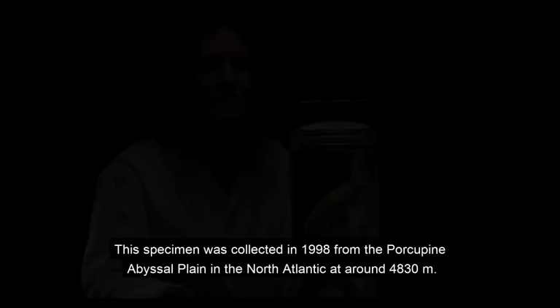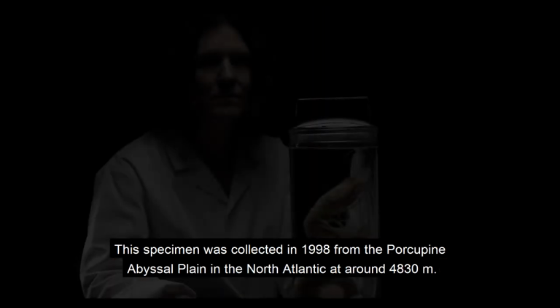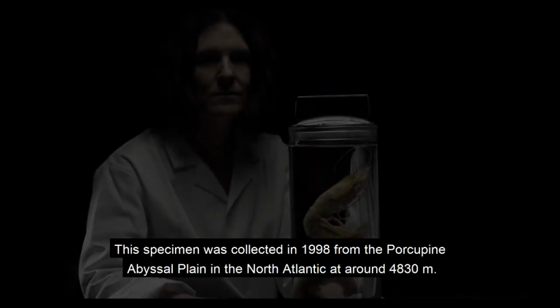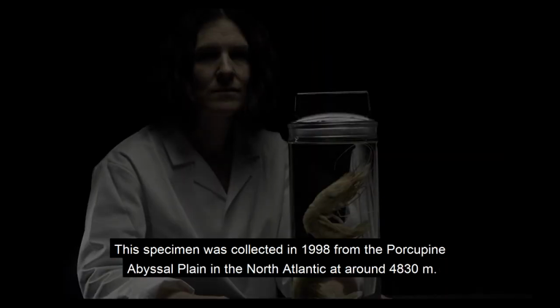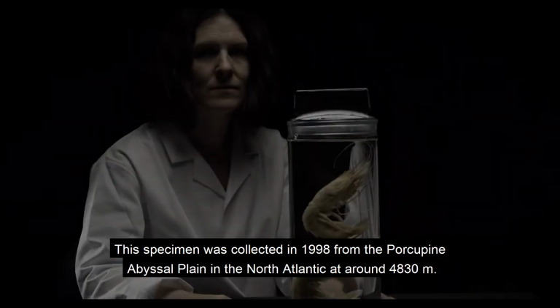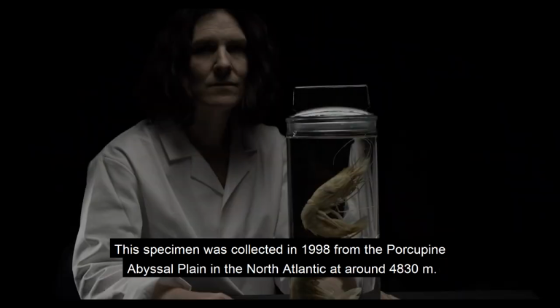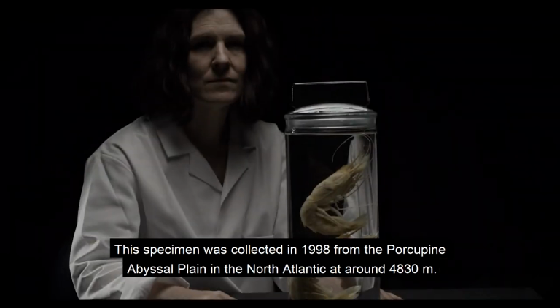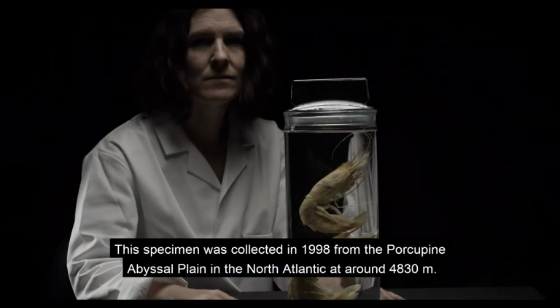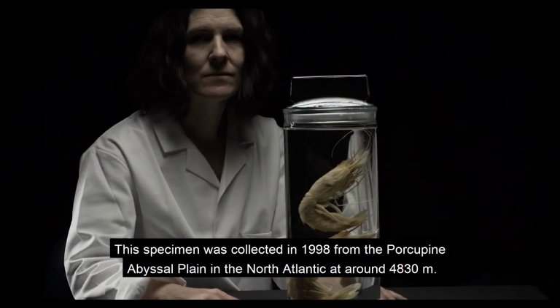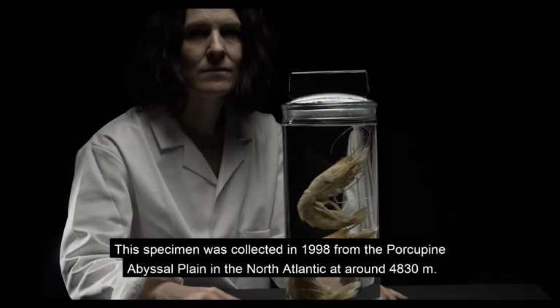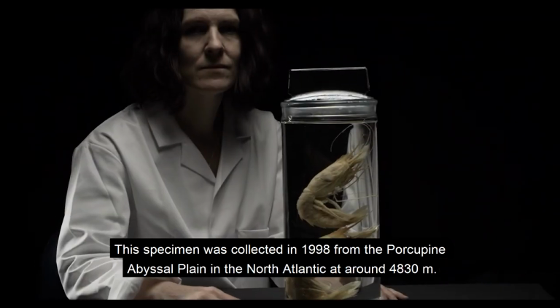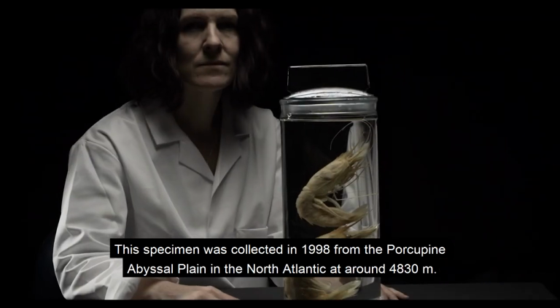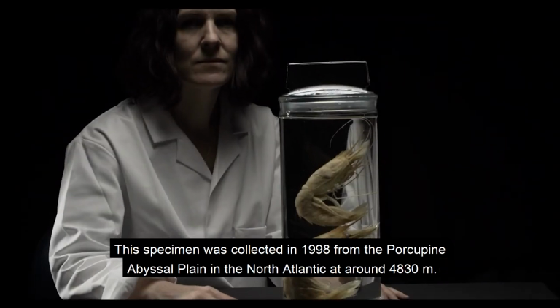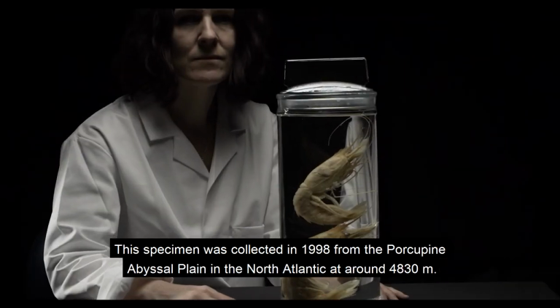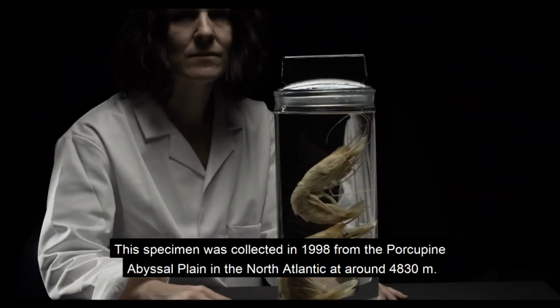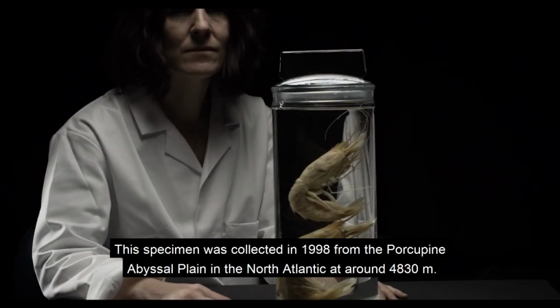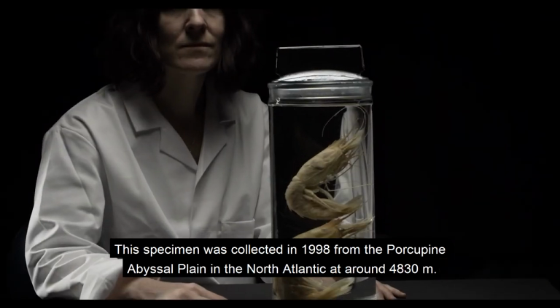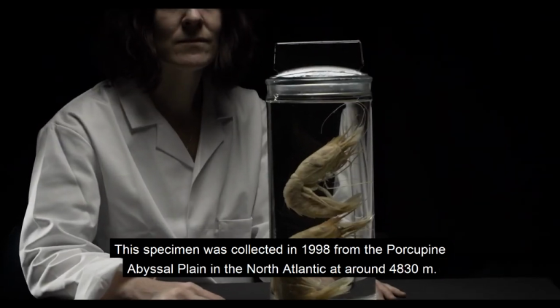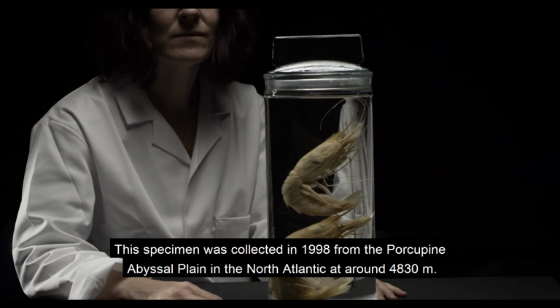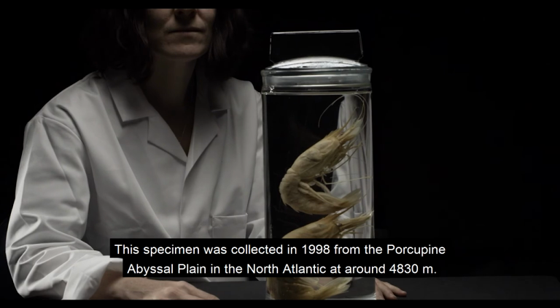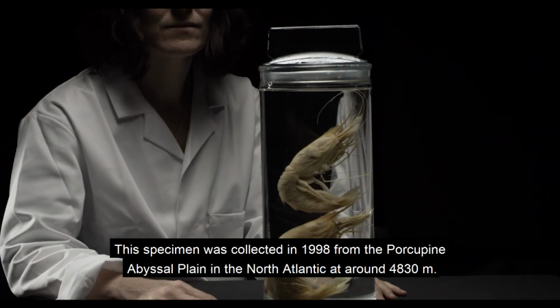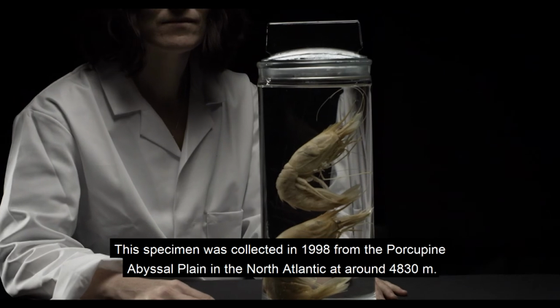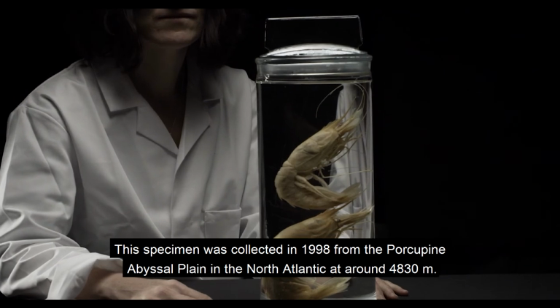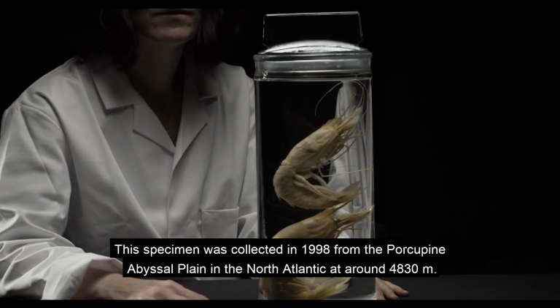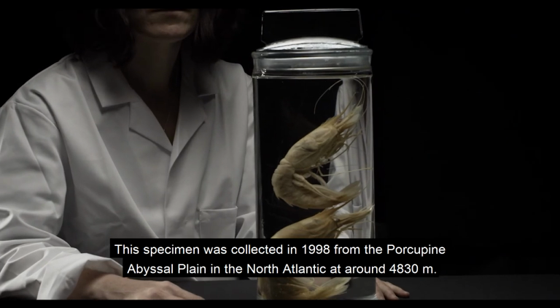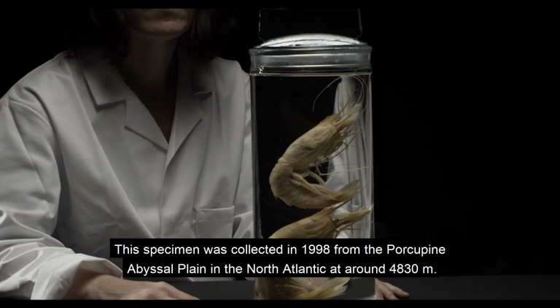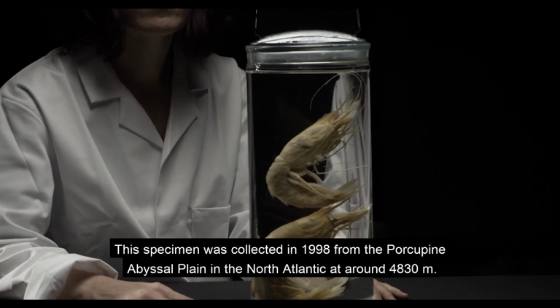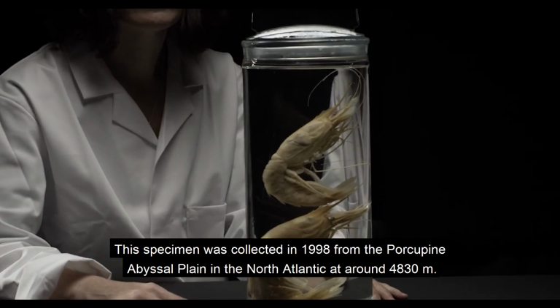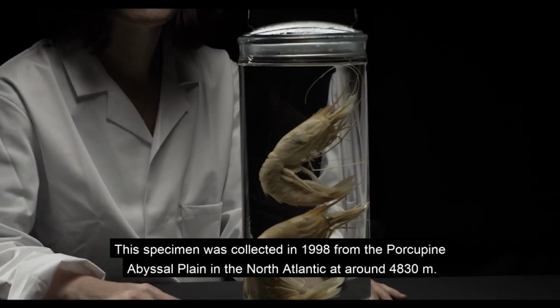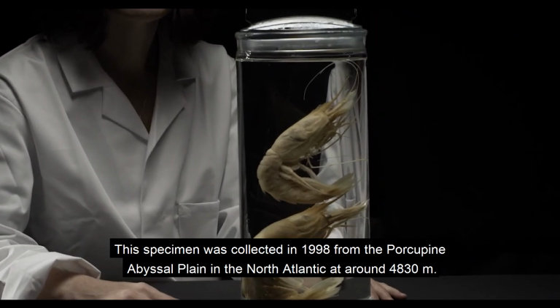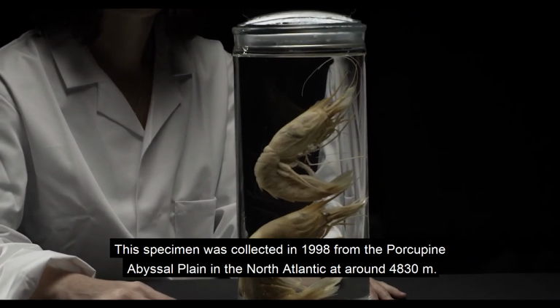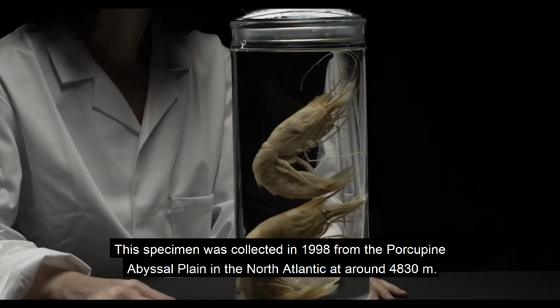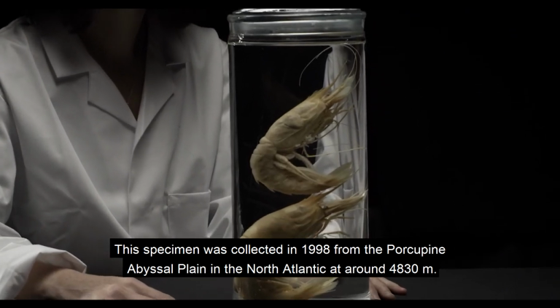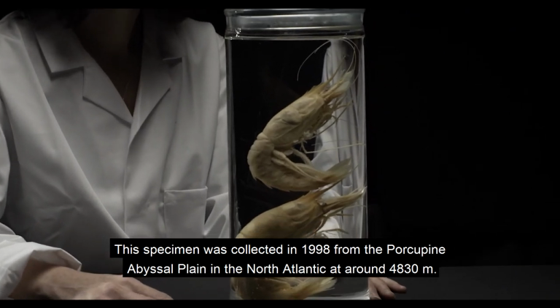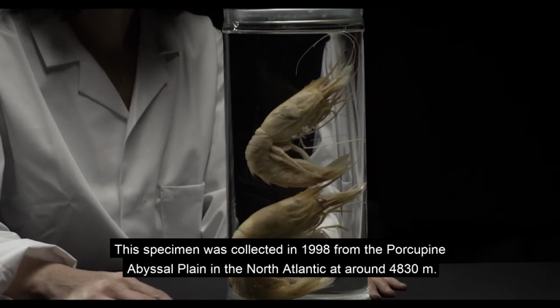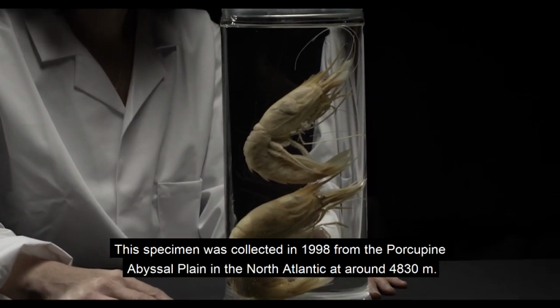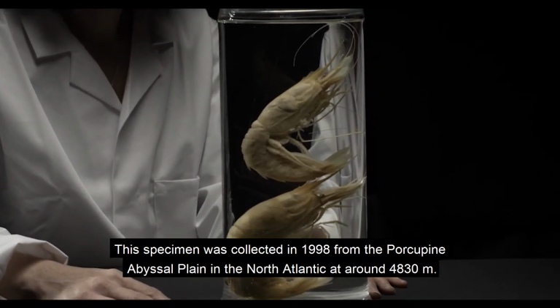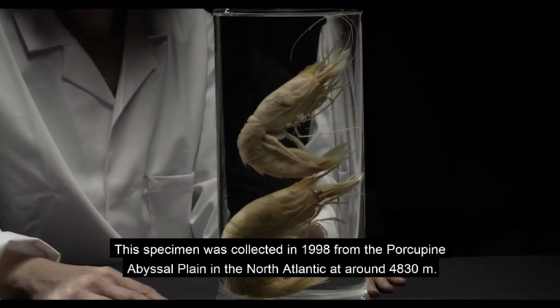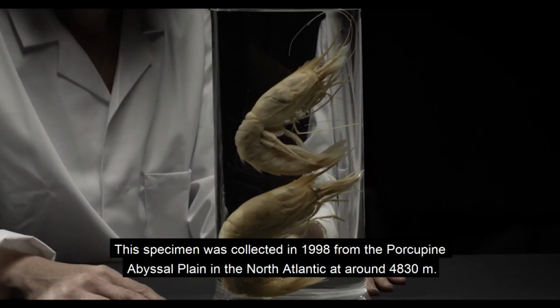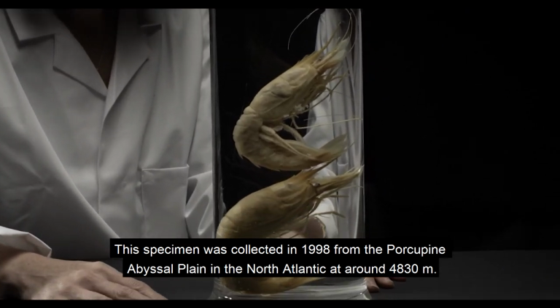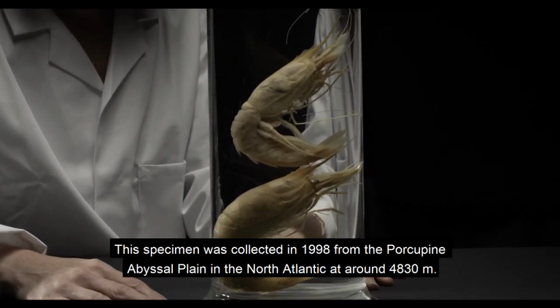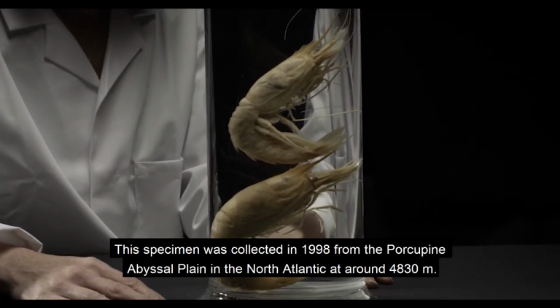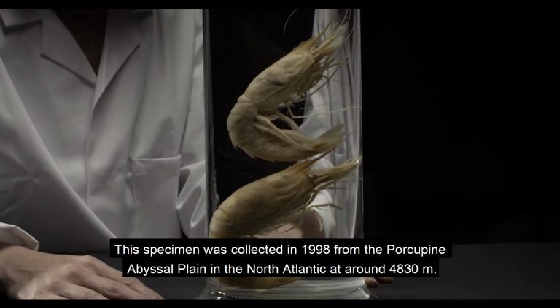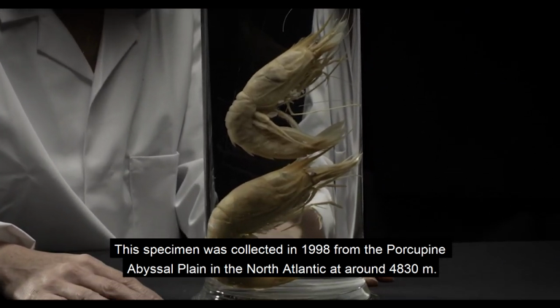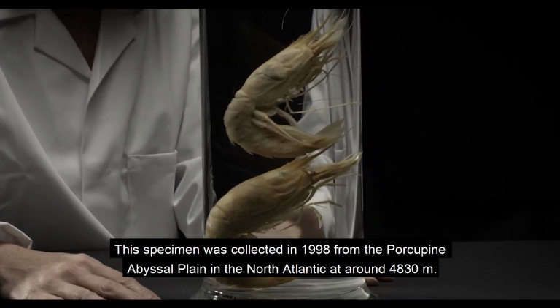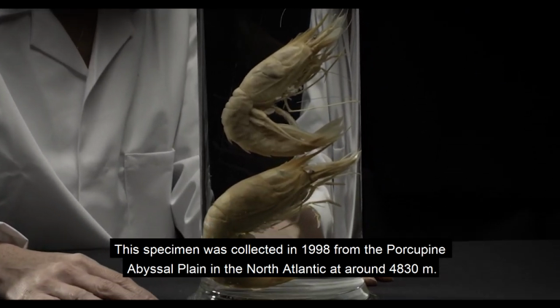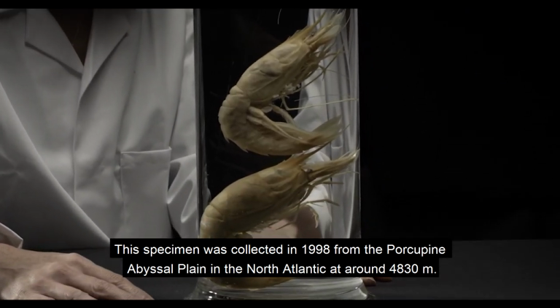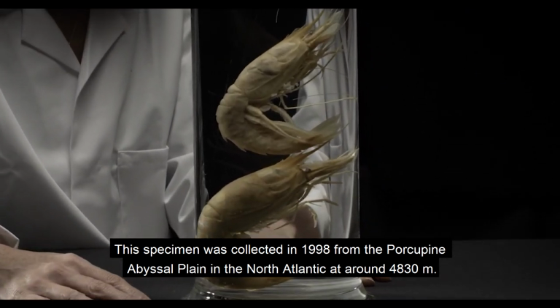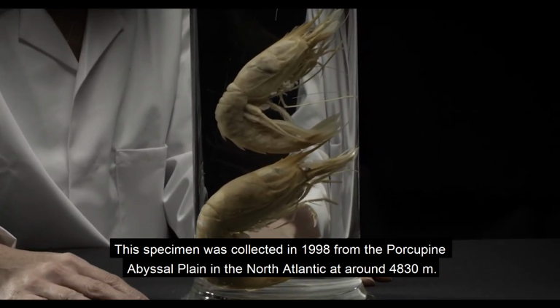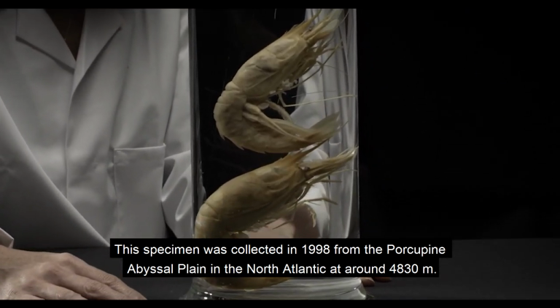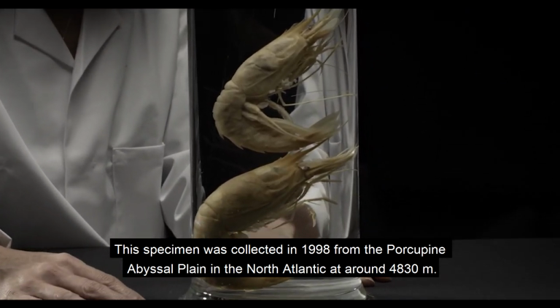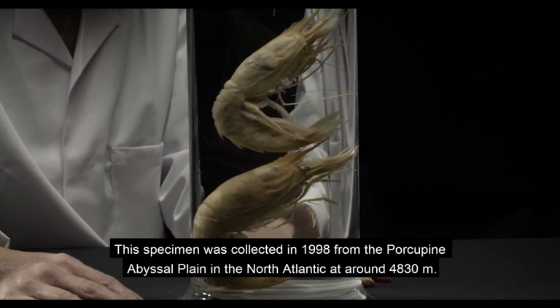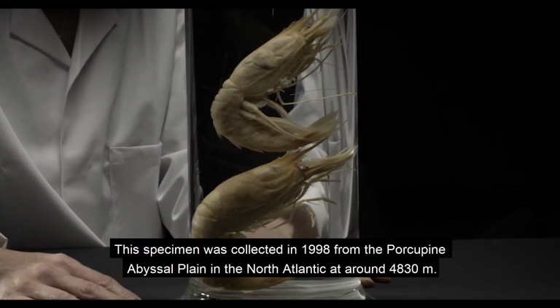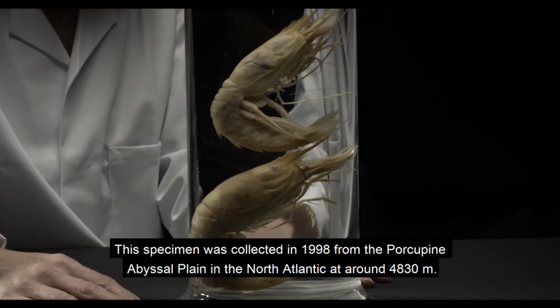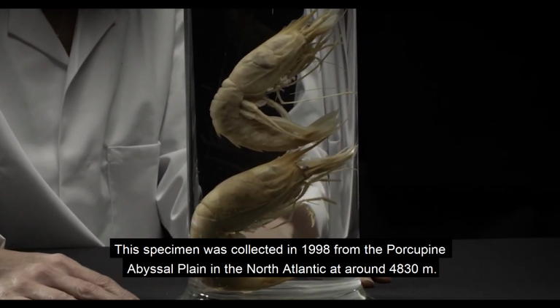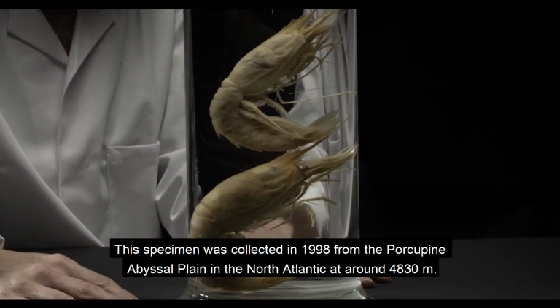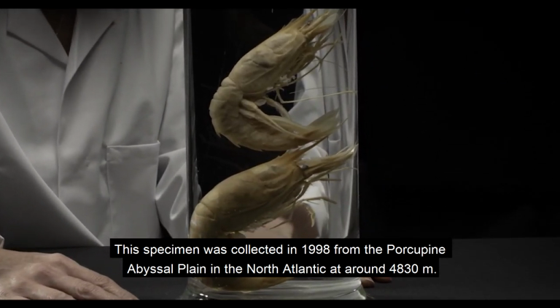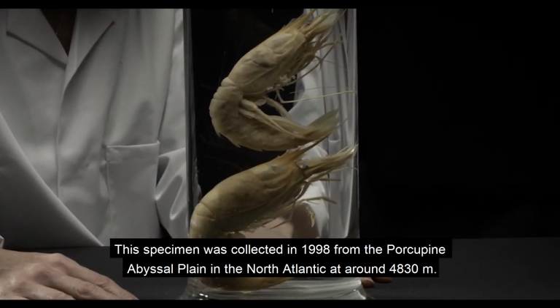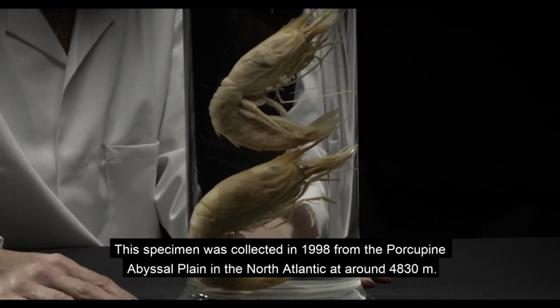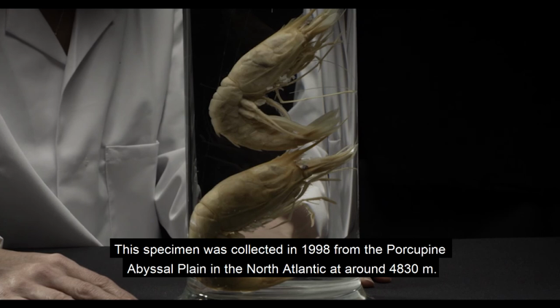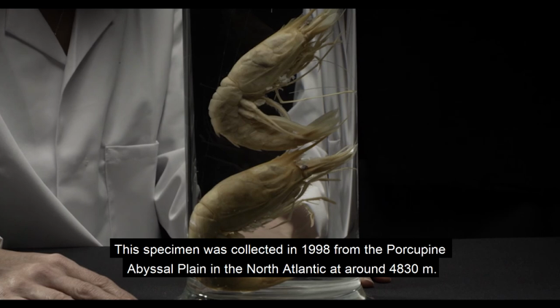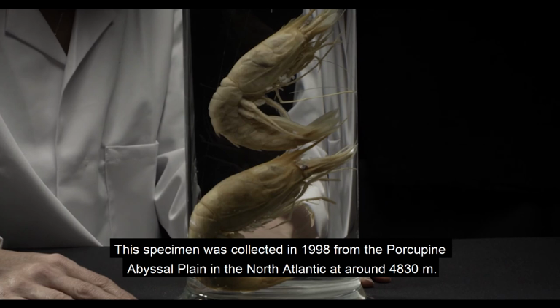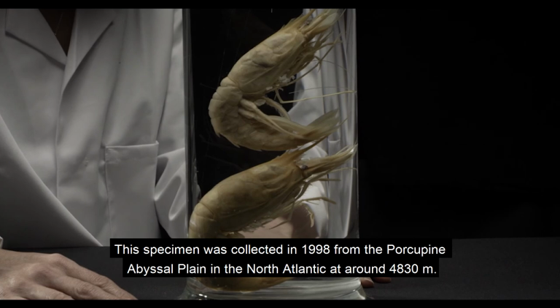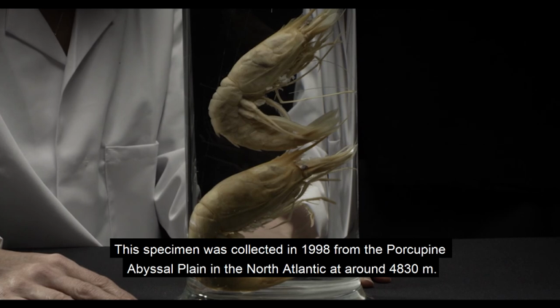This specimen was collected in 1998 from the porcupine abyssal plain in the North Atlantic at around 4,830 metres.